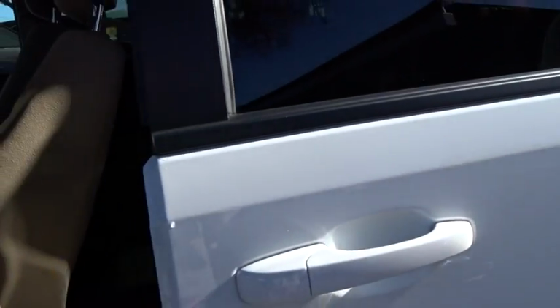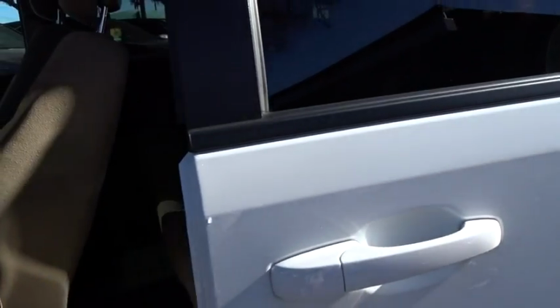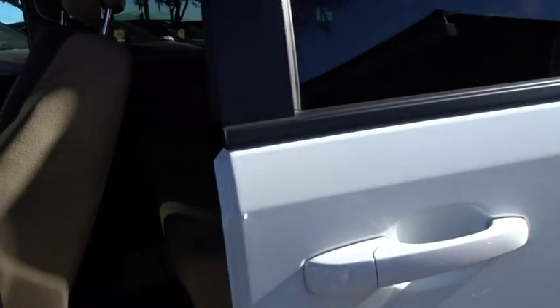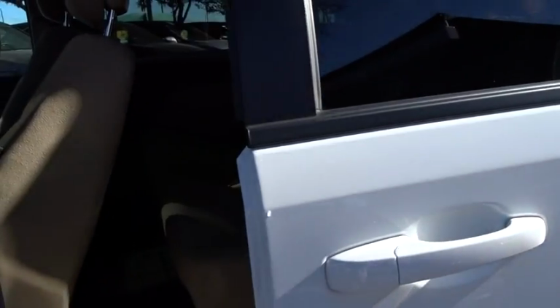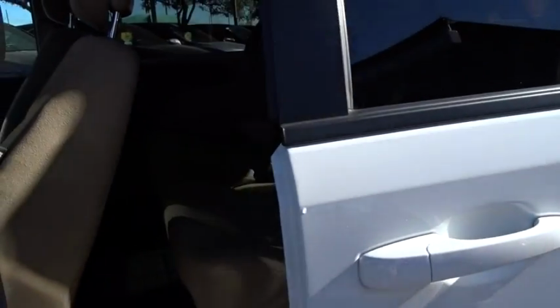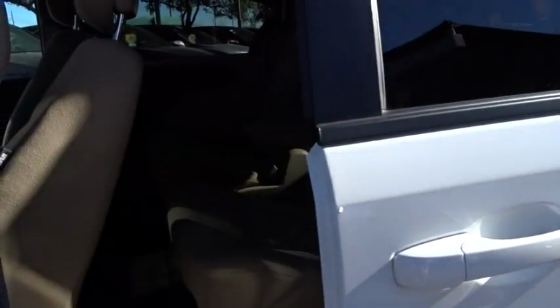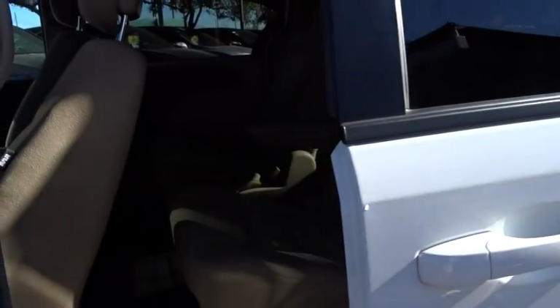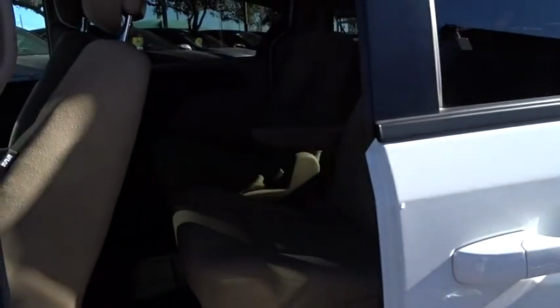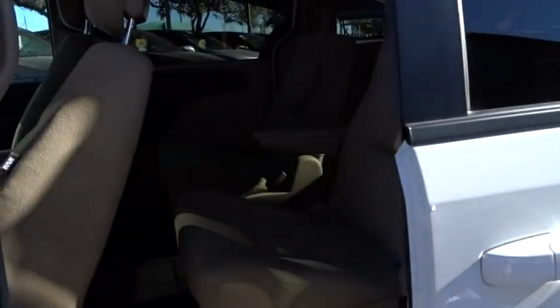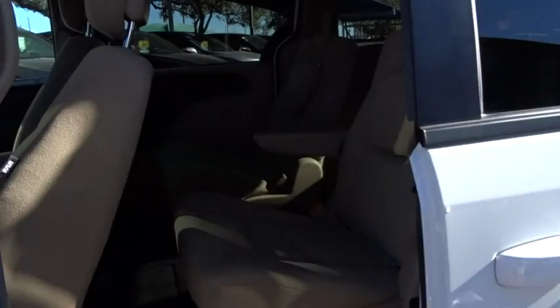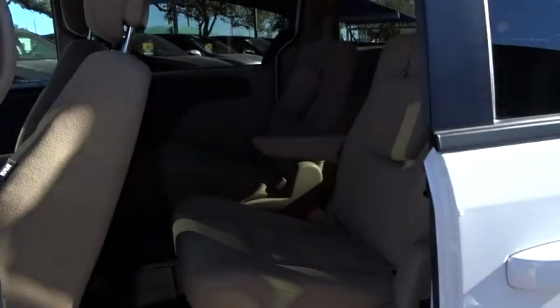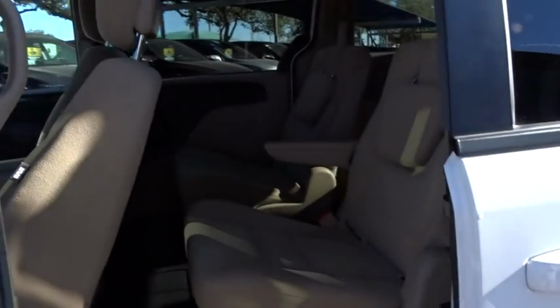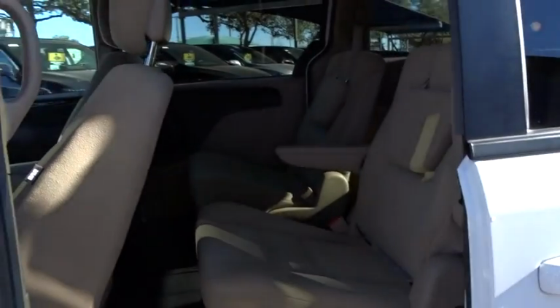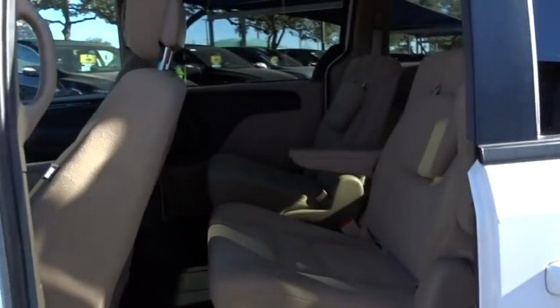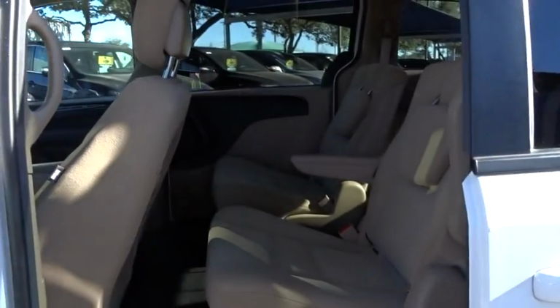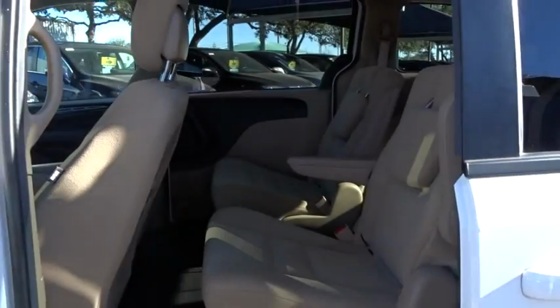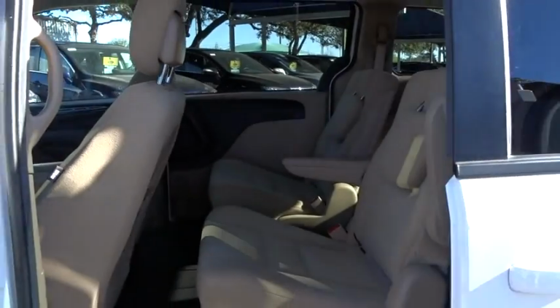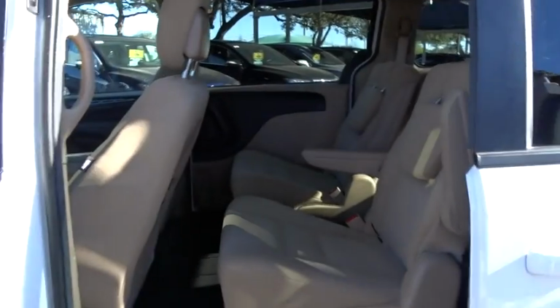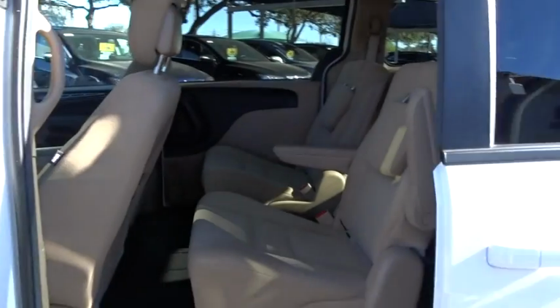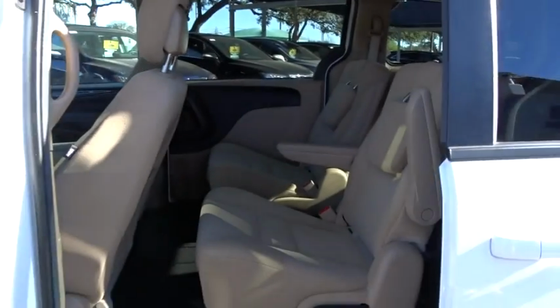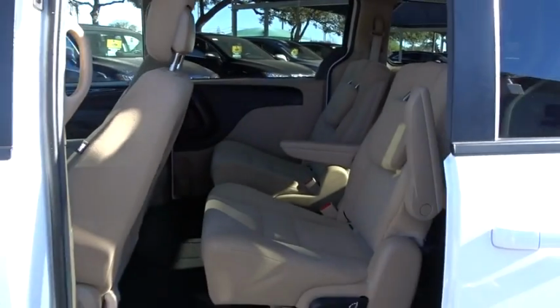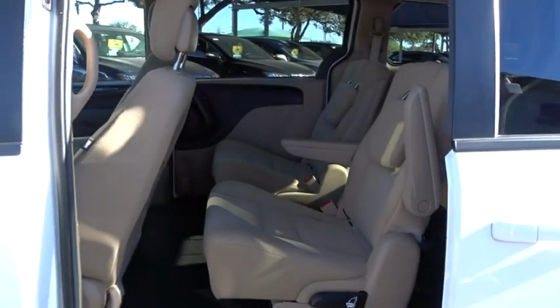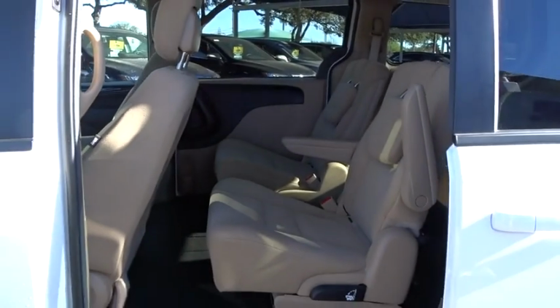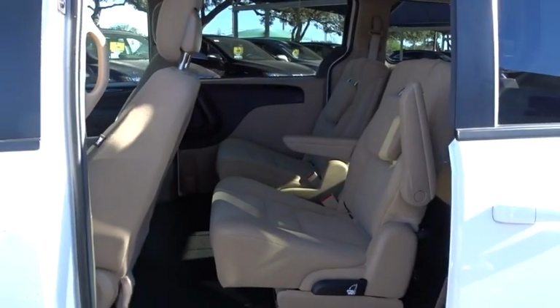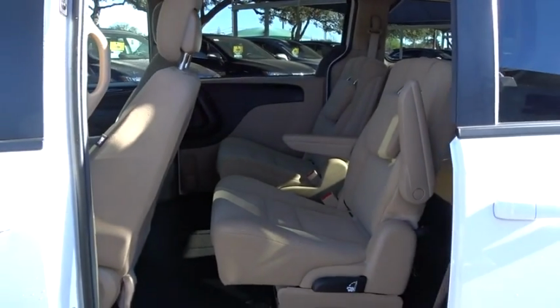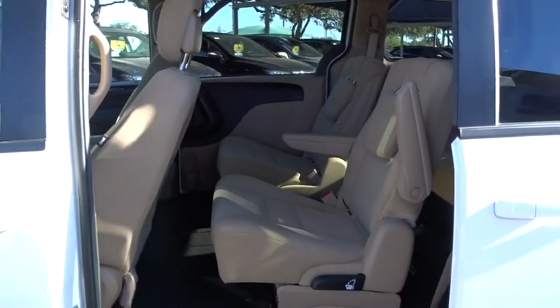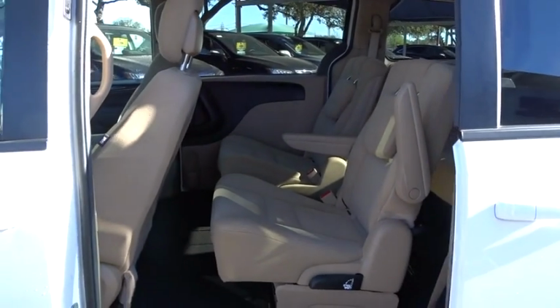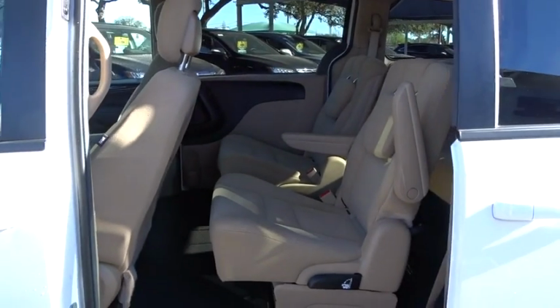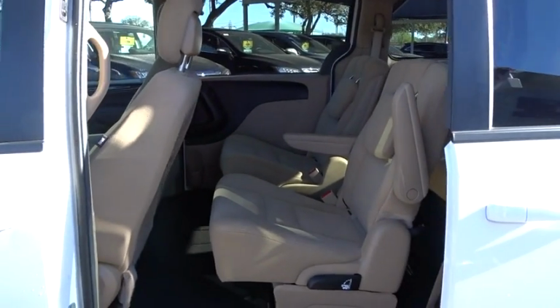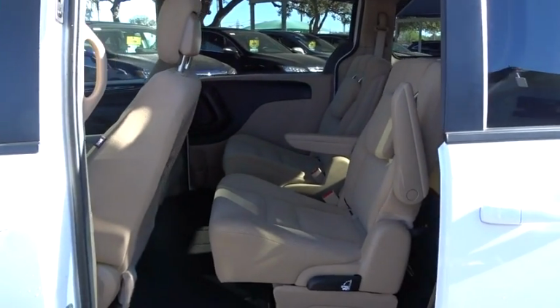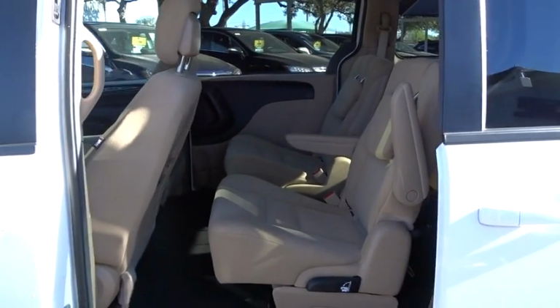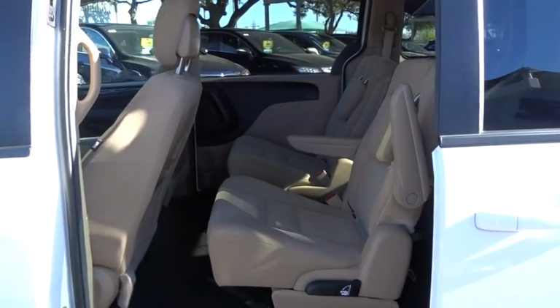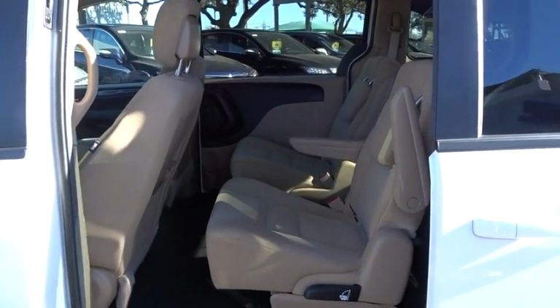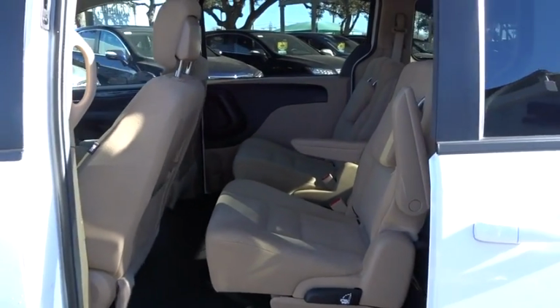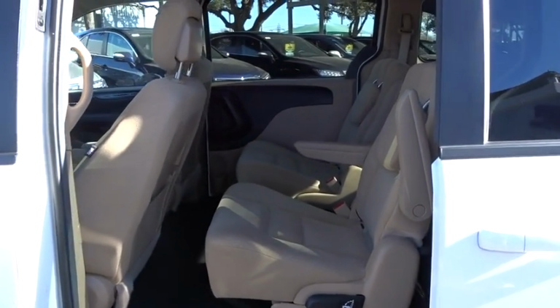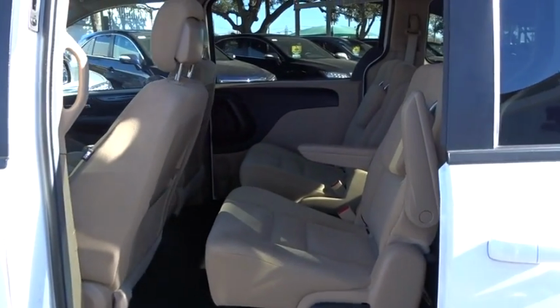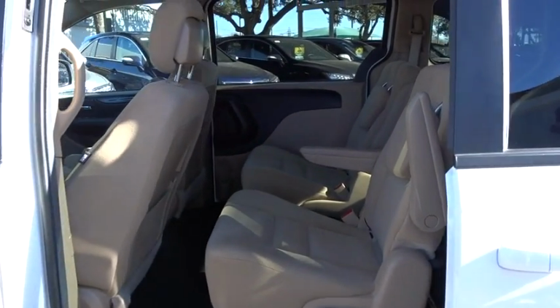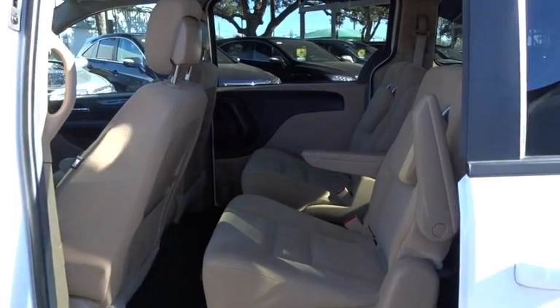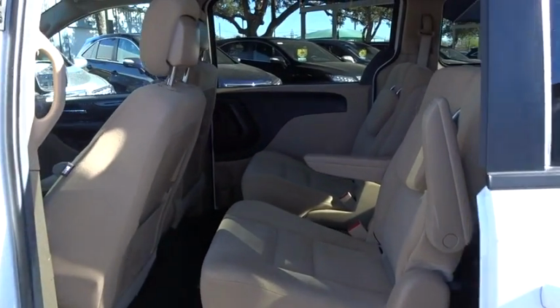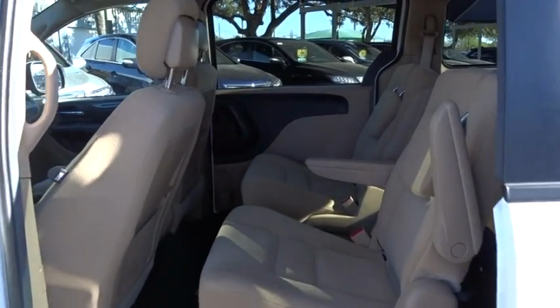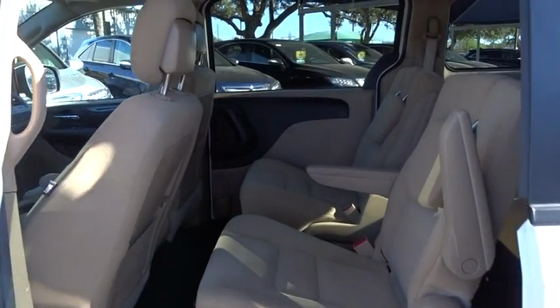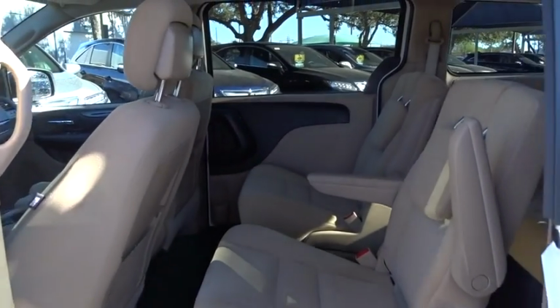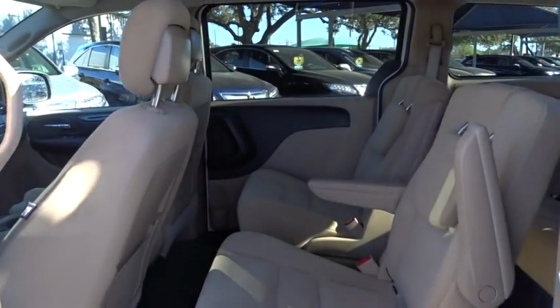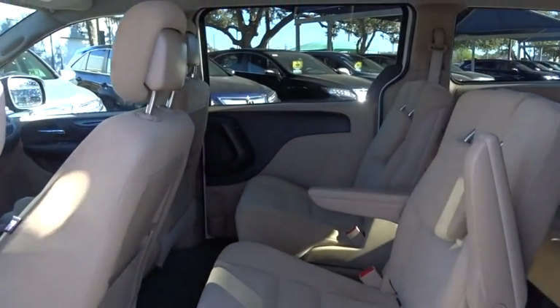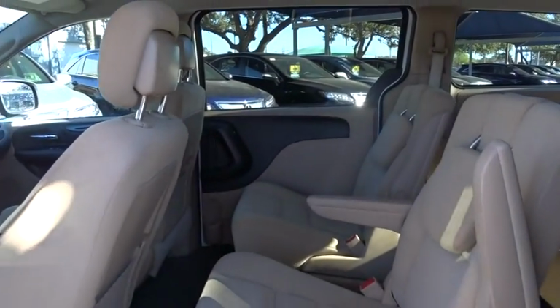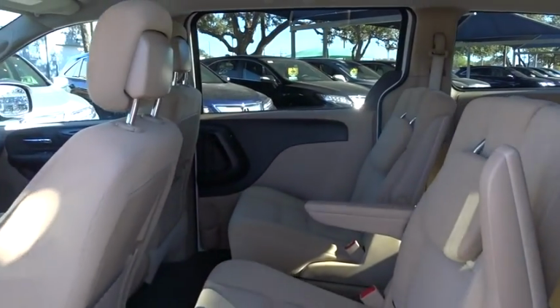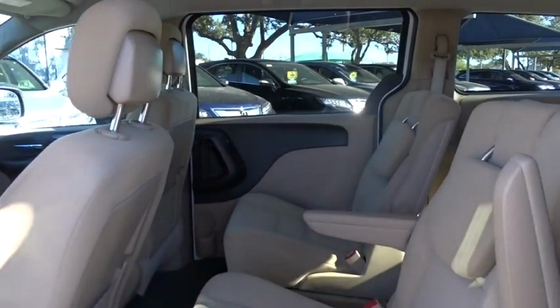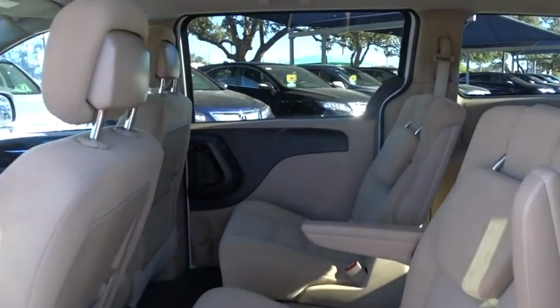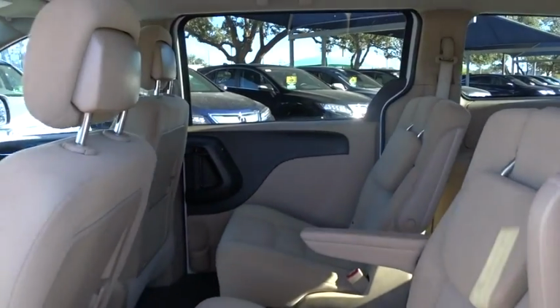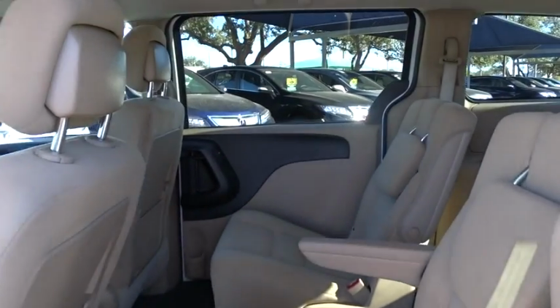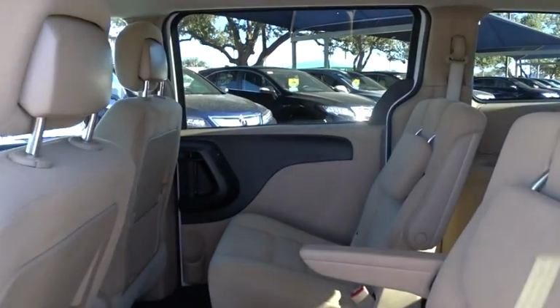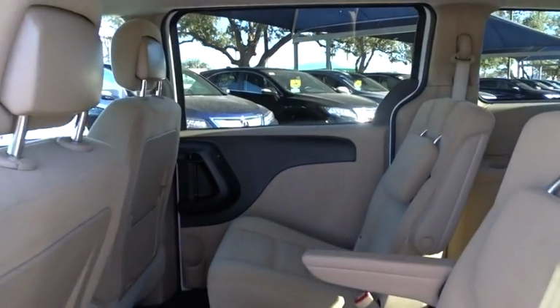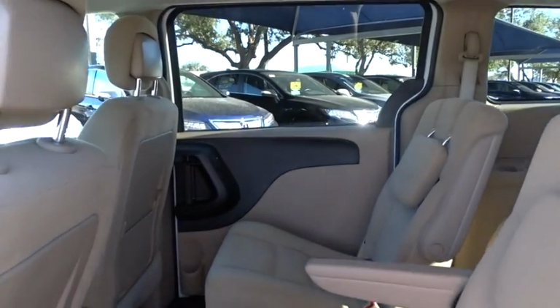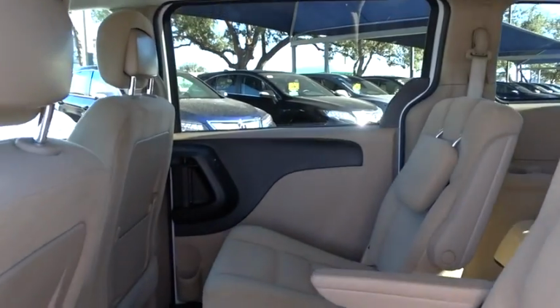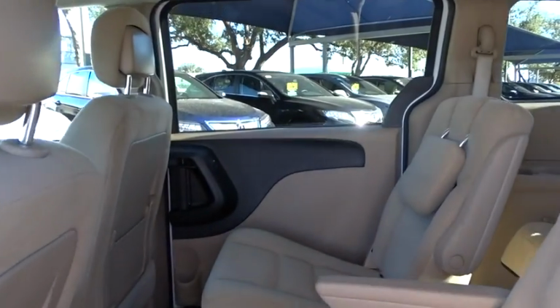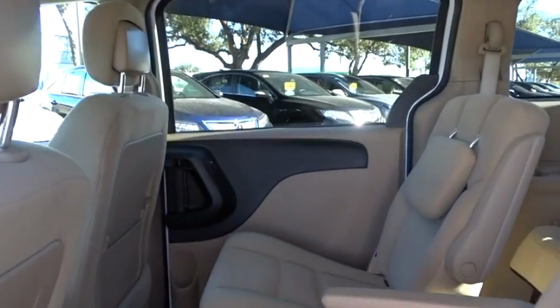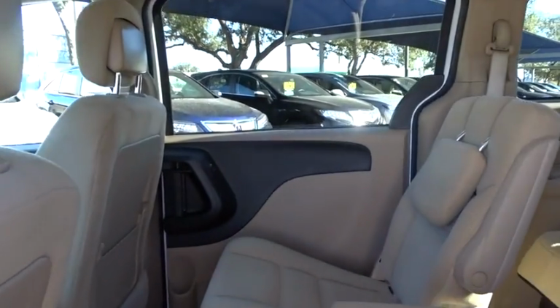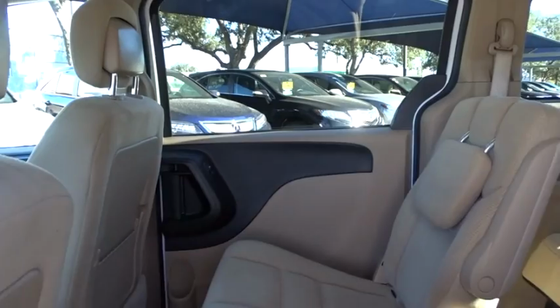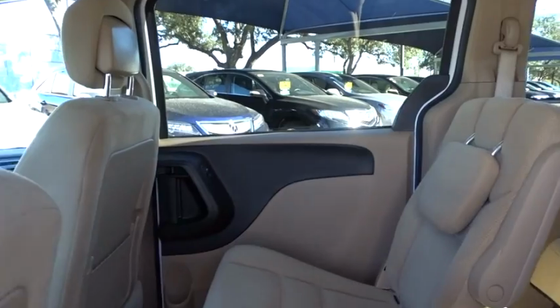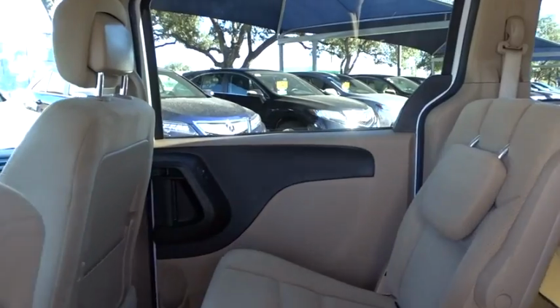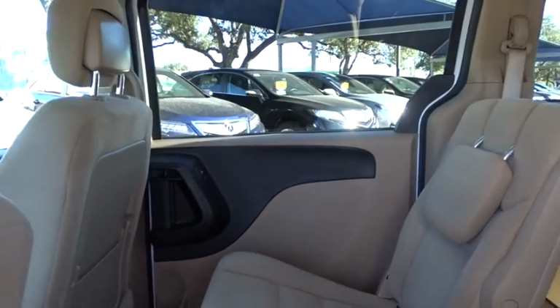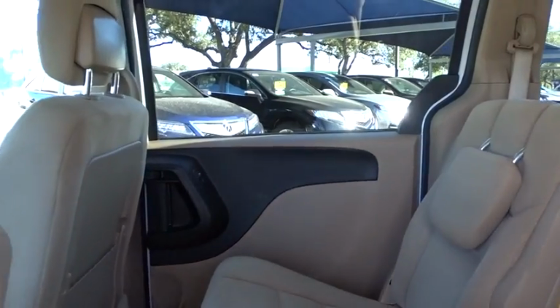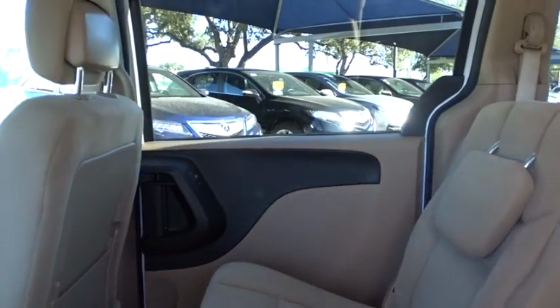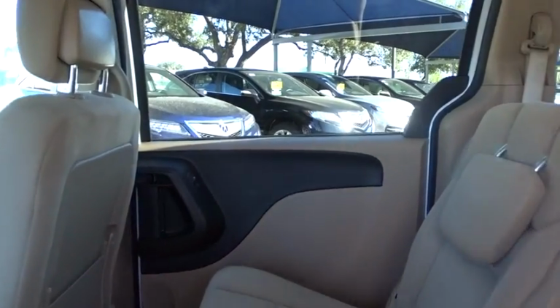Rear defrost, AM-FM stereo radio, bucket seats, power door locks, MP3 player, CD player.